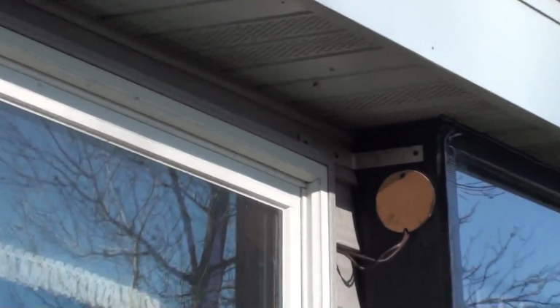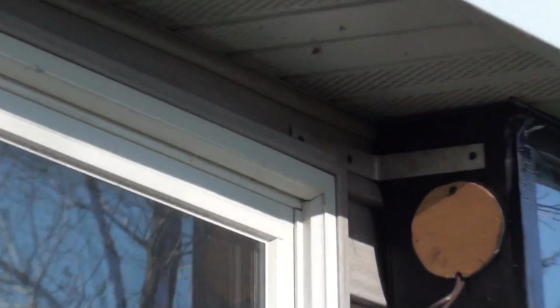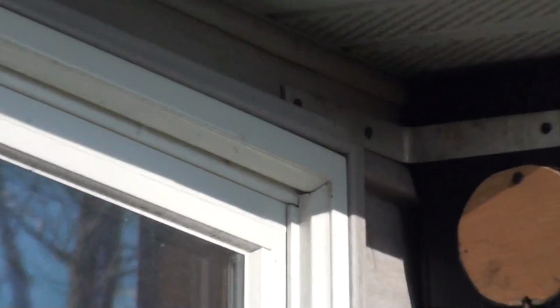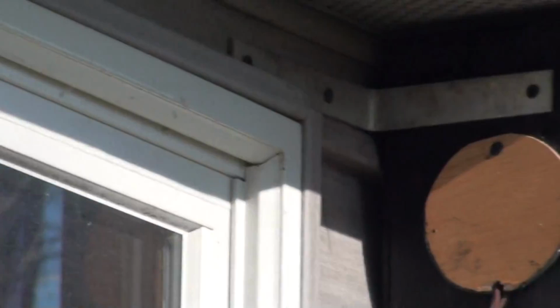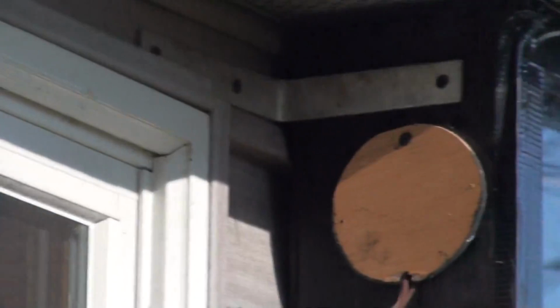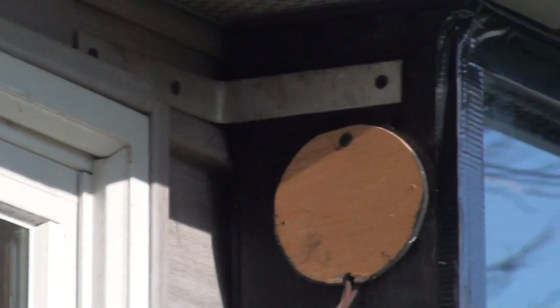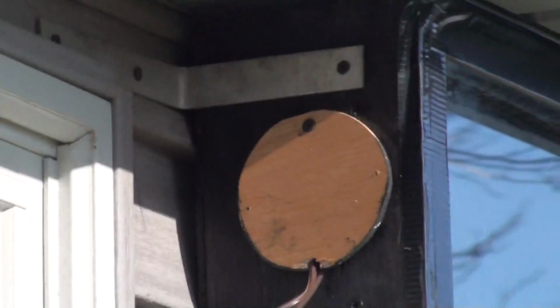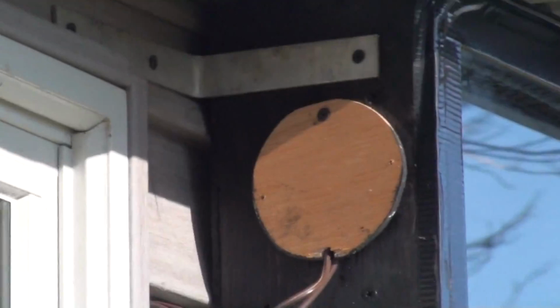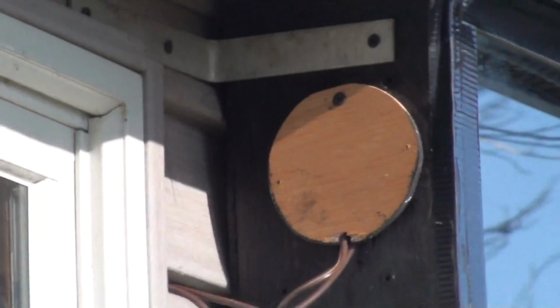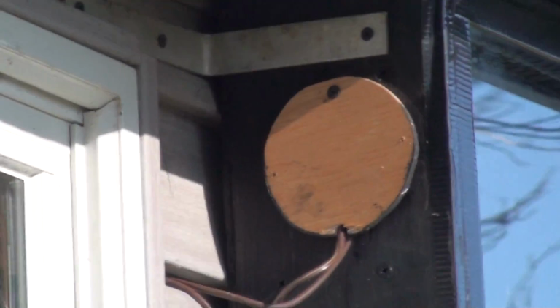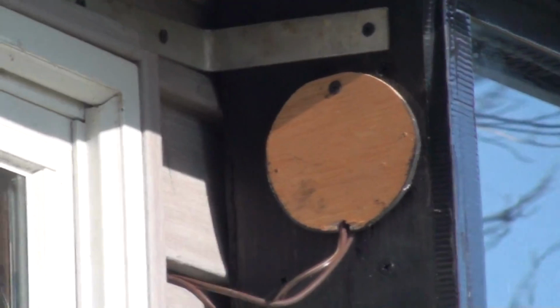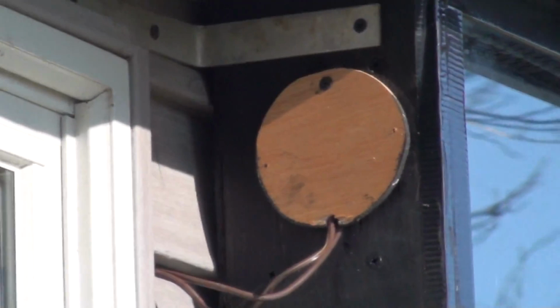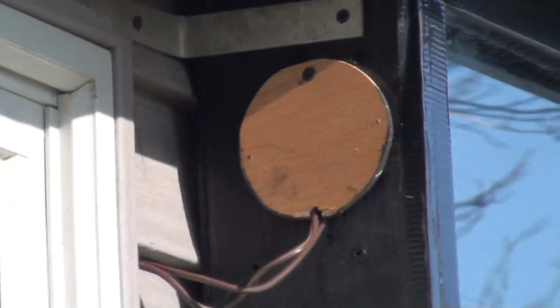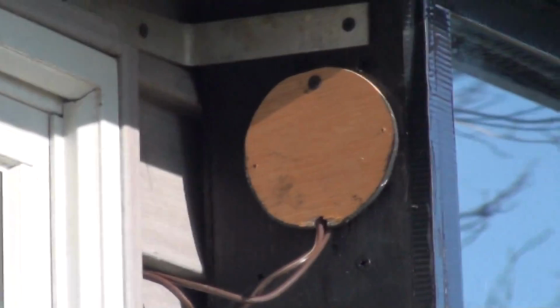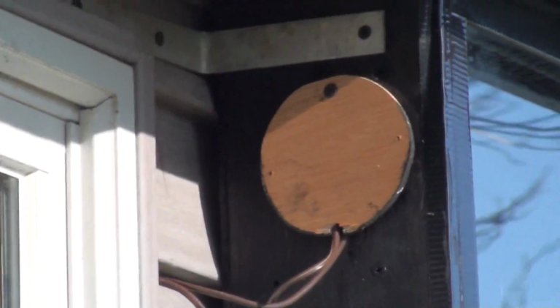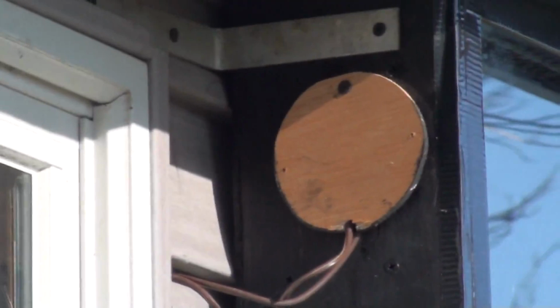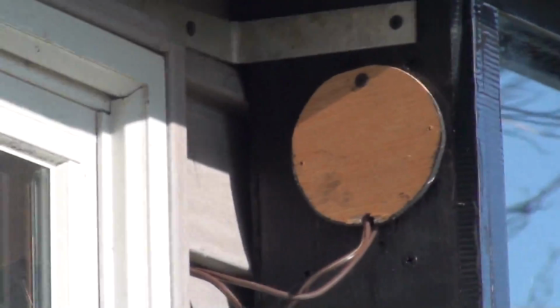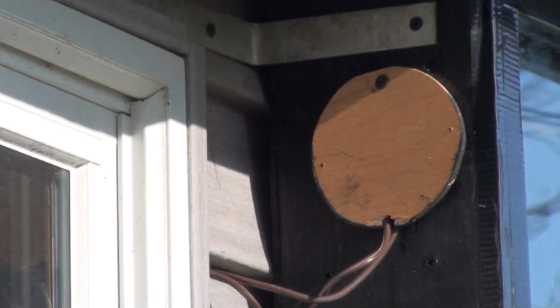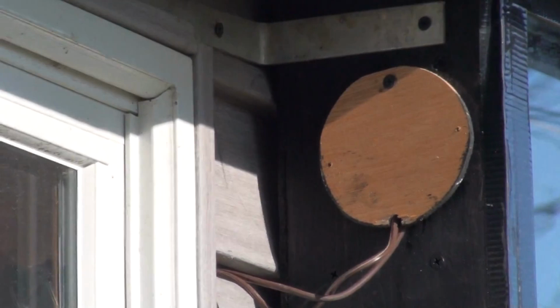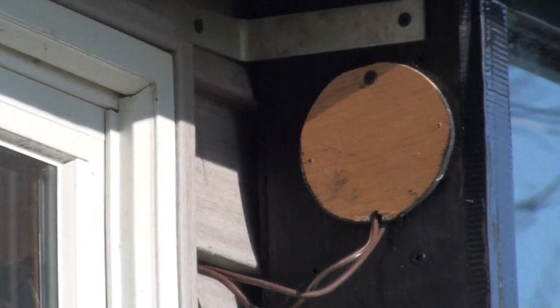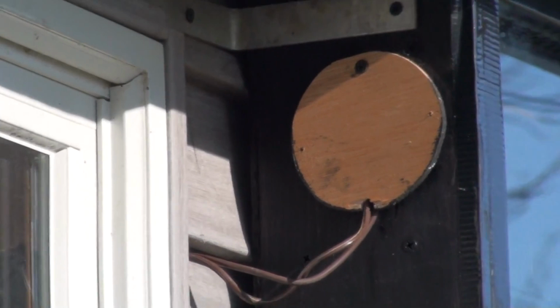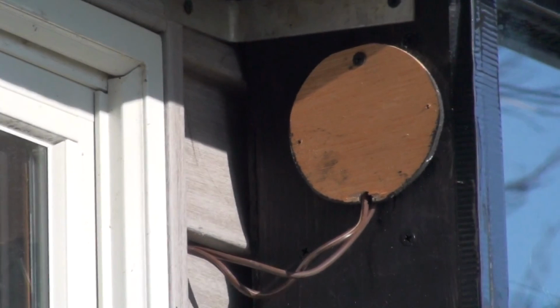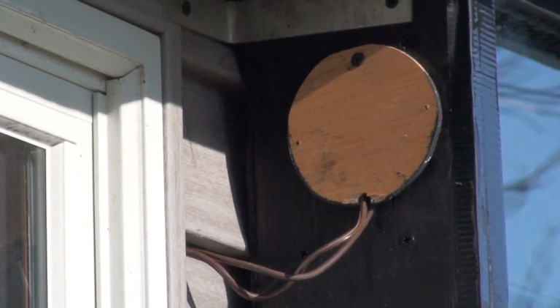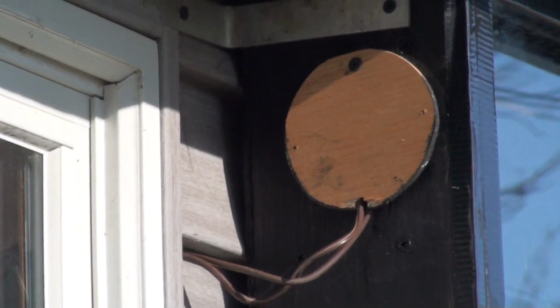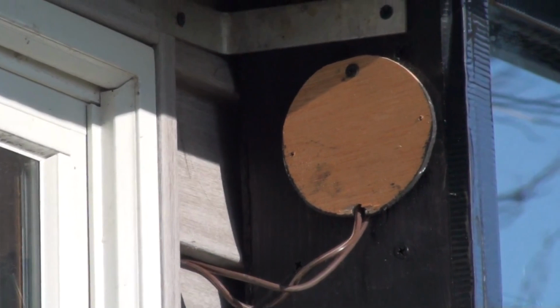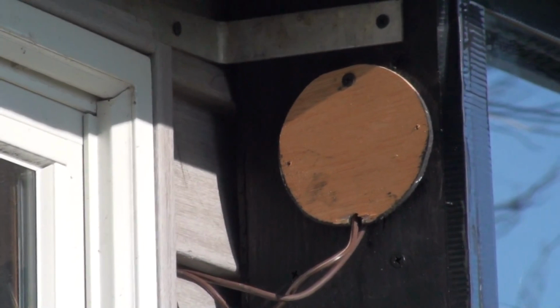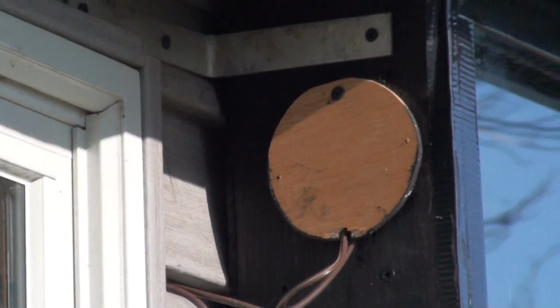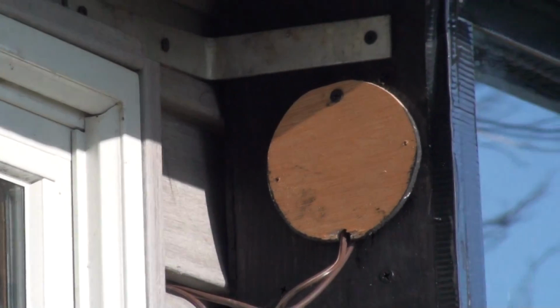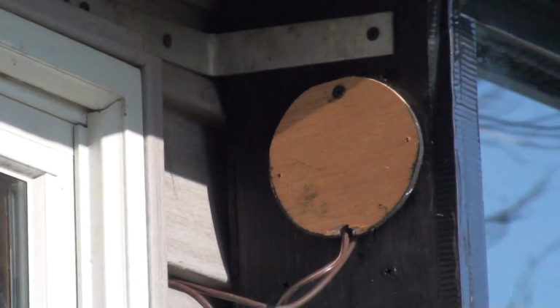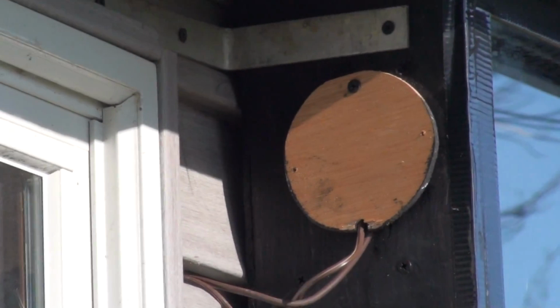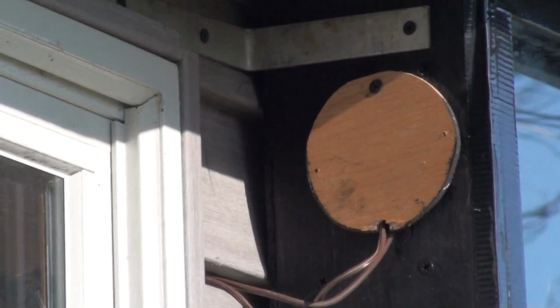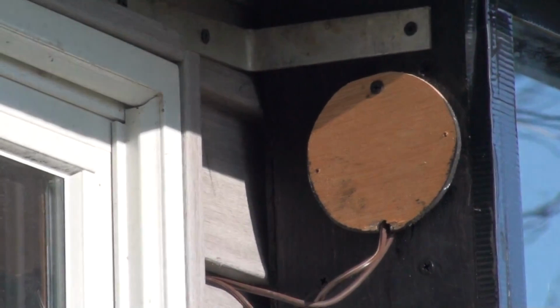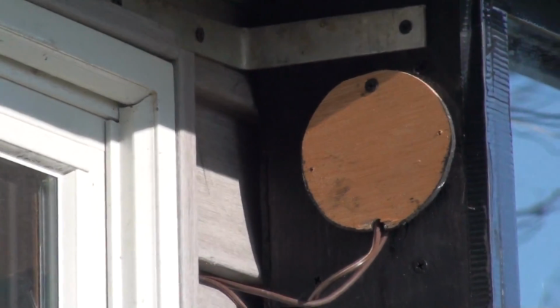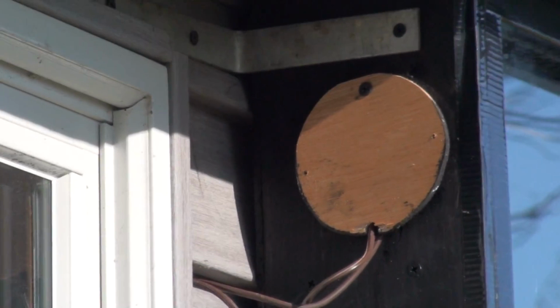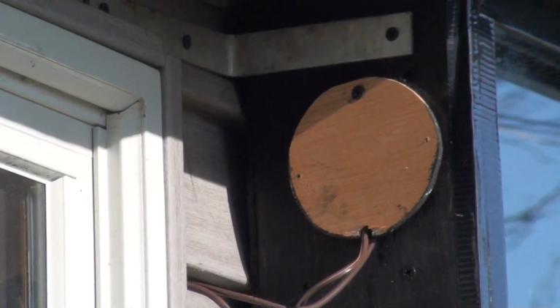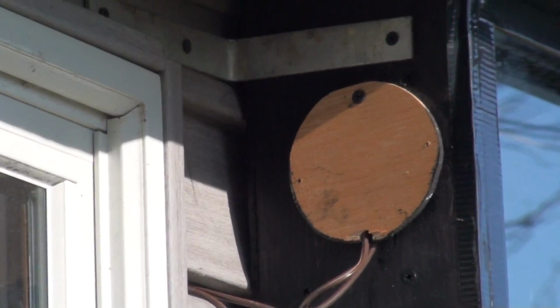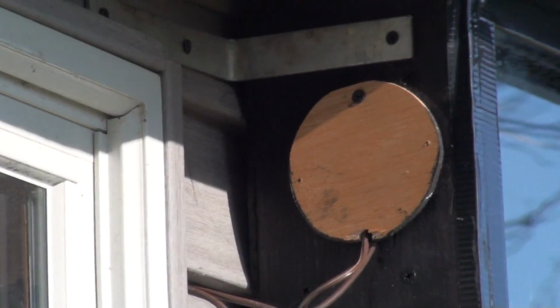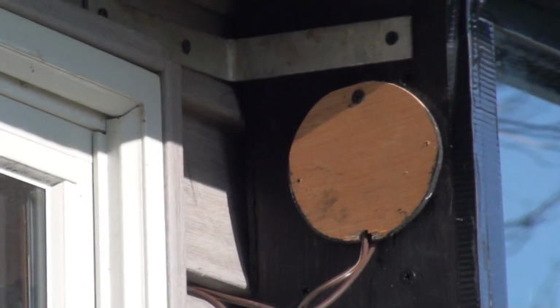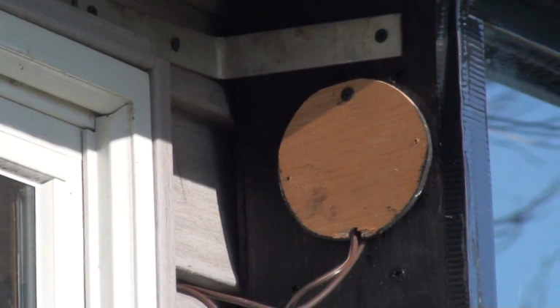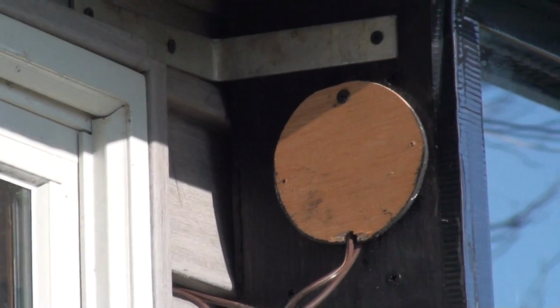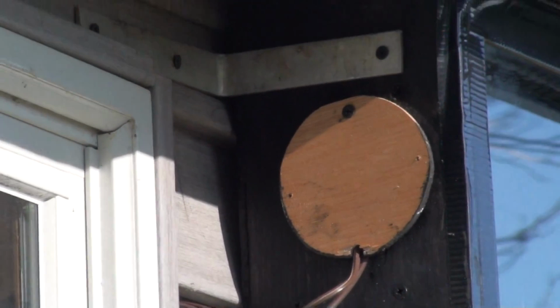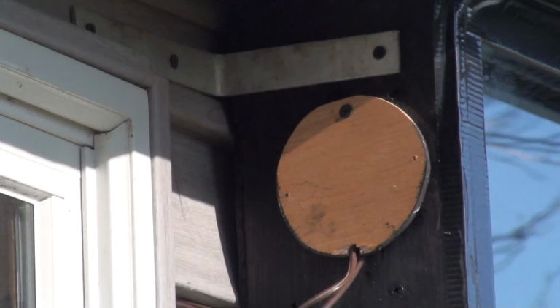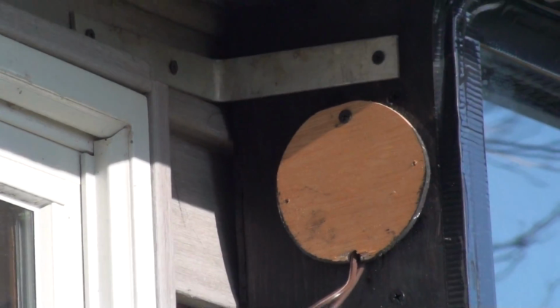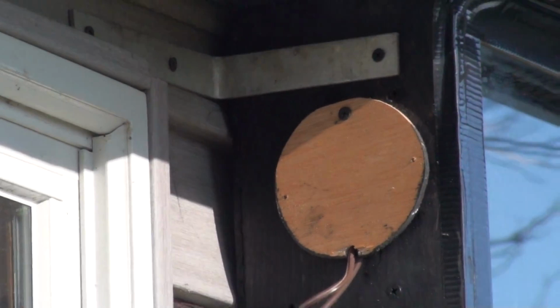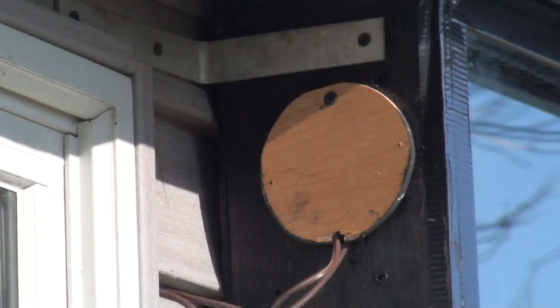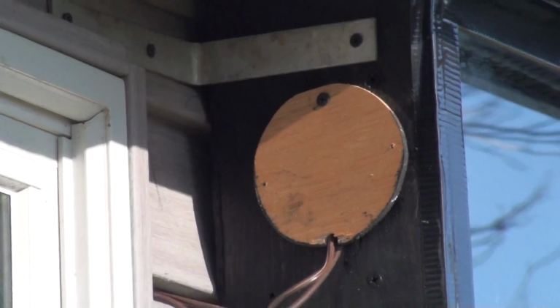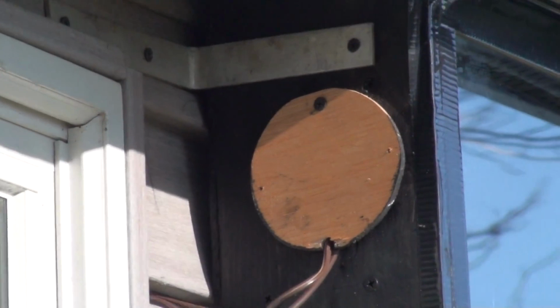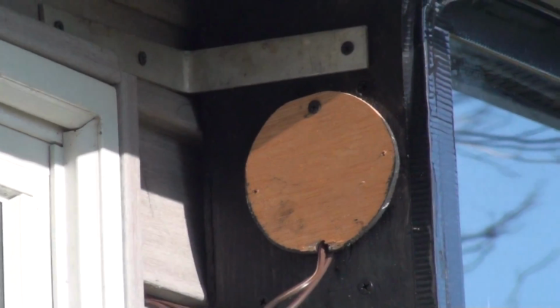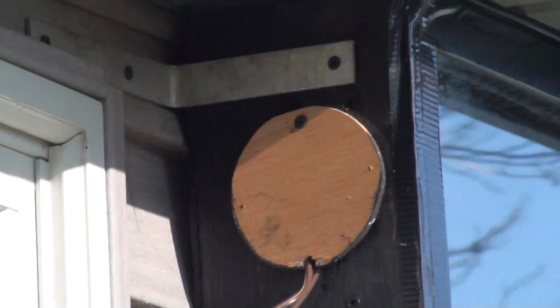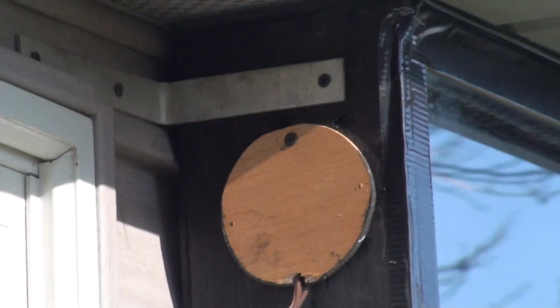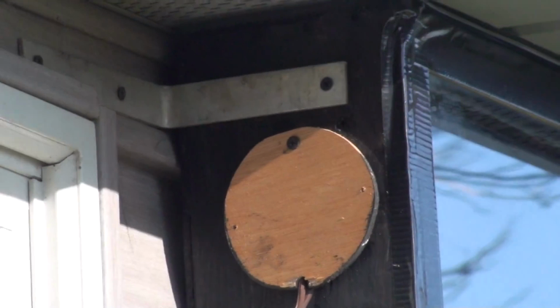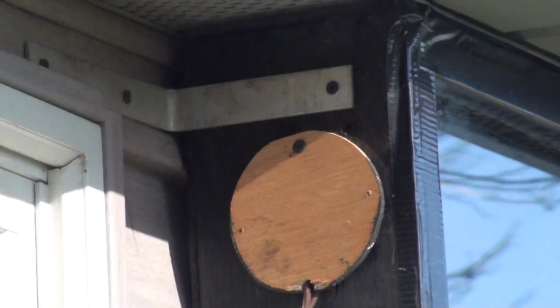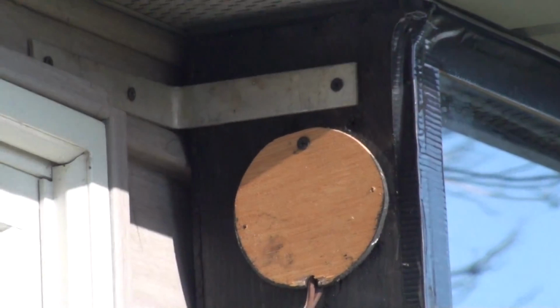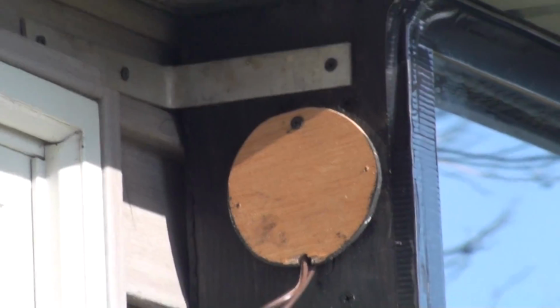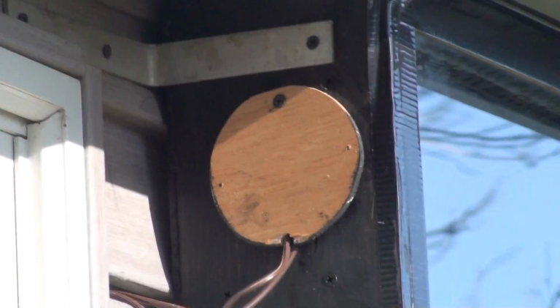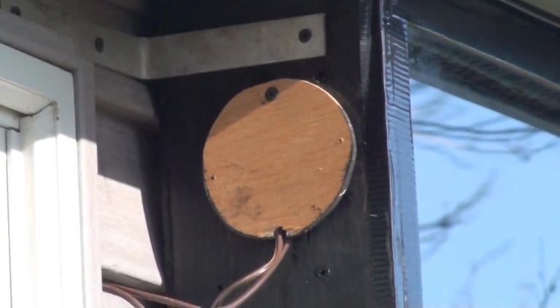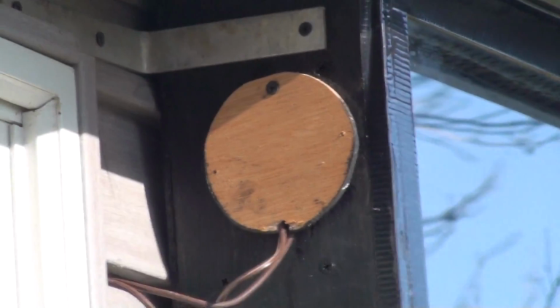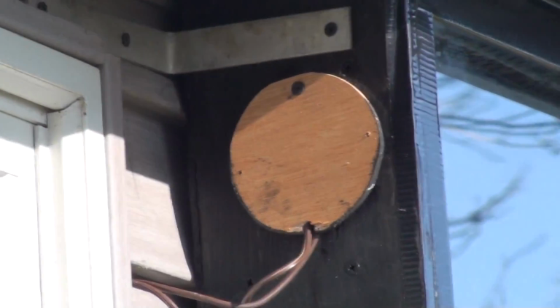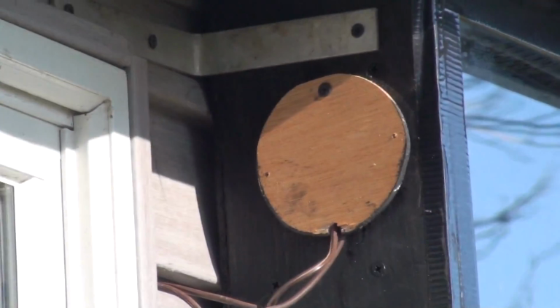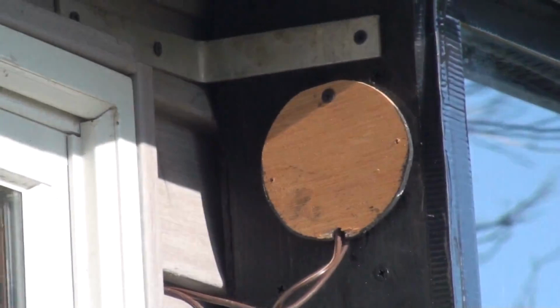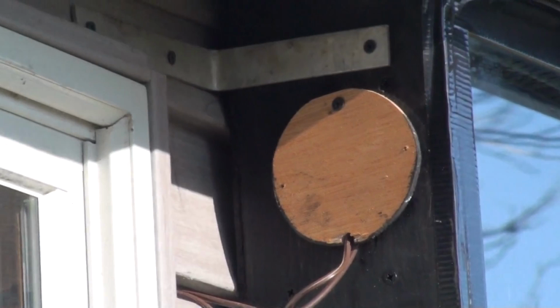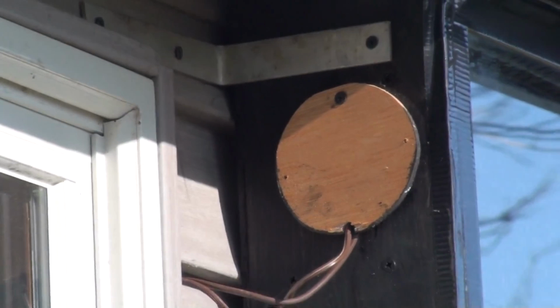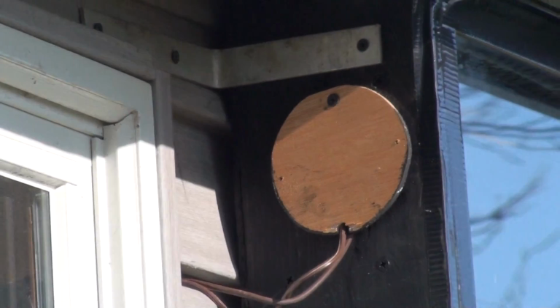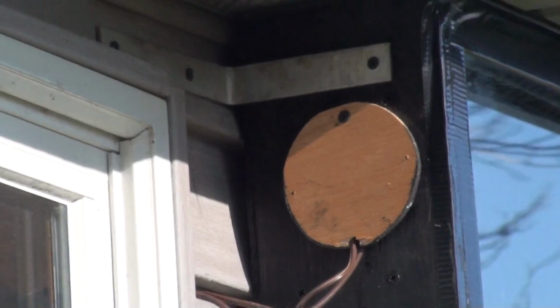This up here is where the snap disk thermostat is, and then that runs inside the house.